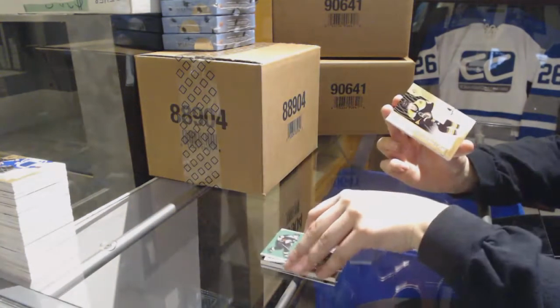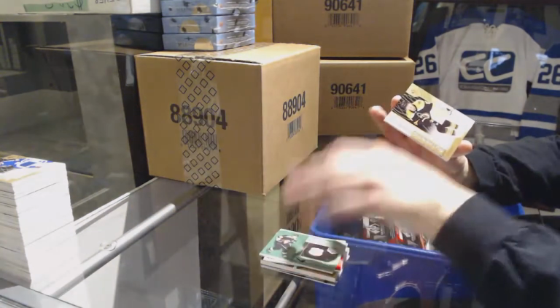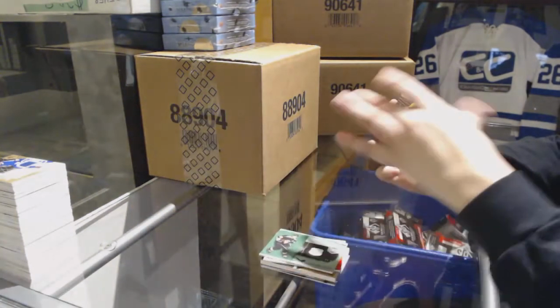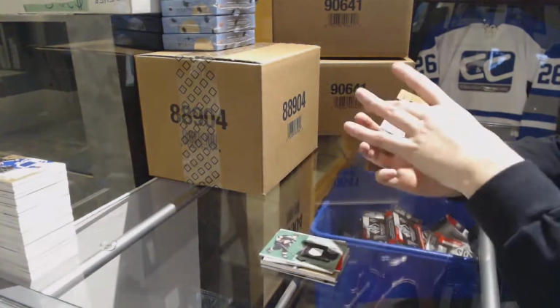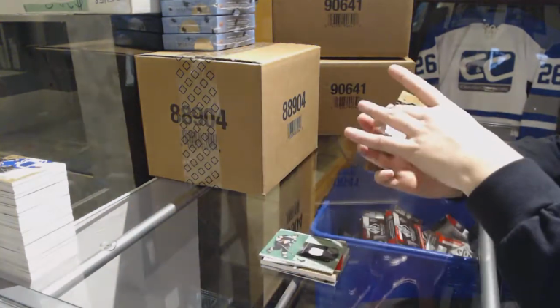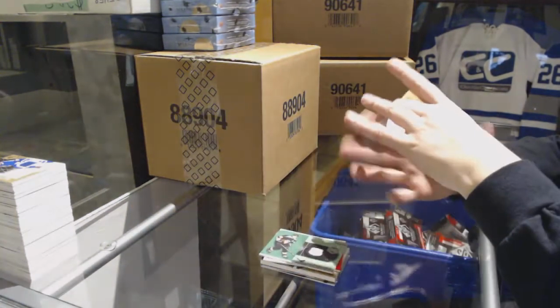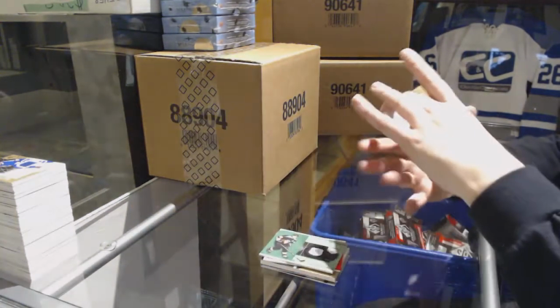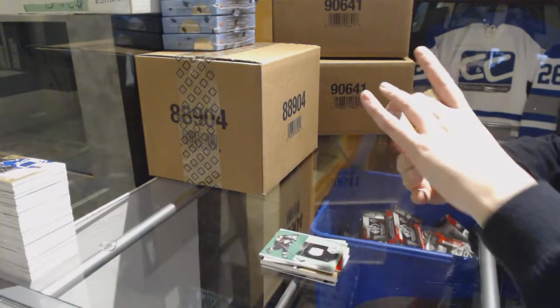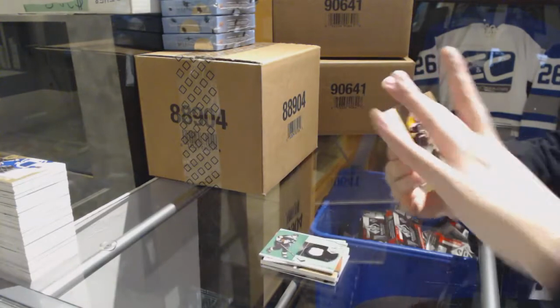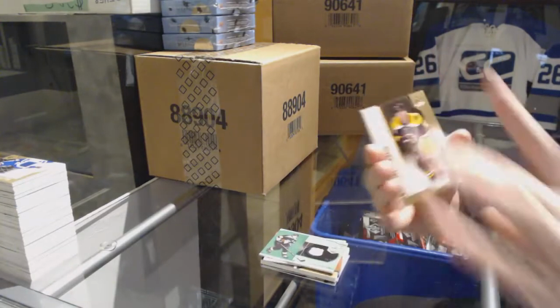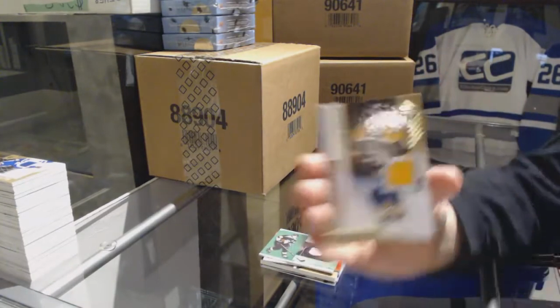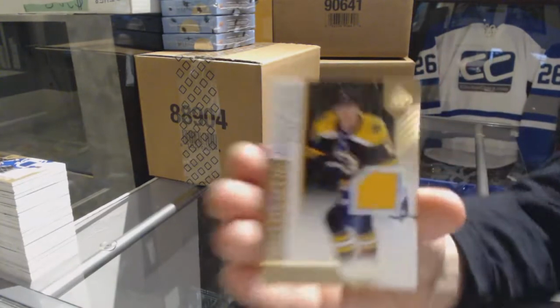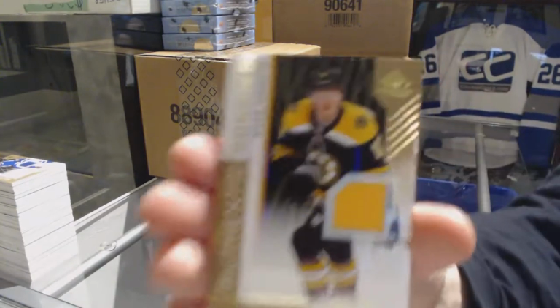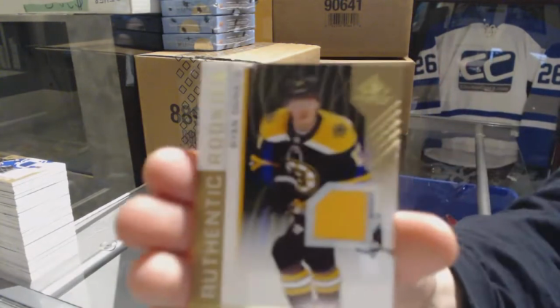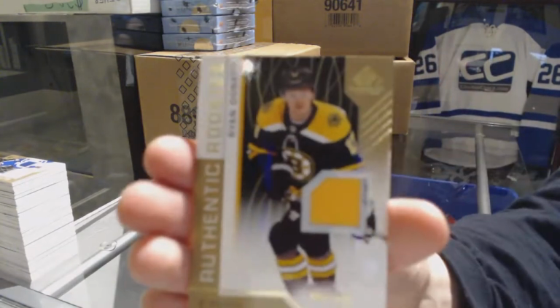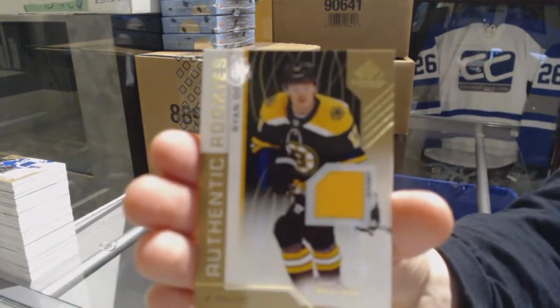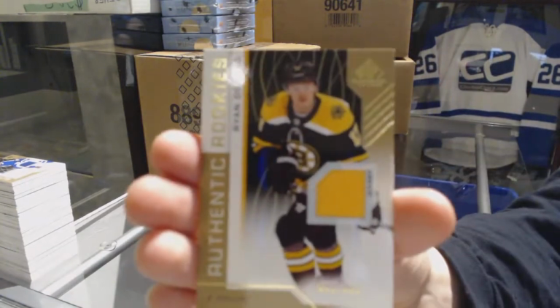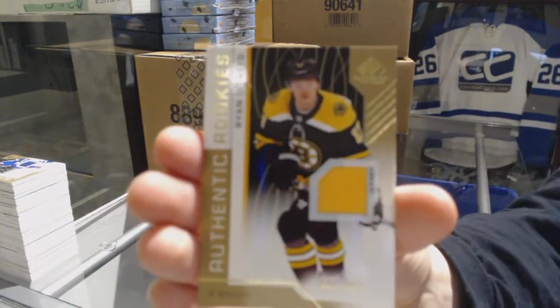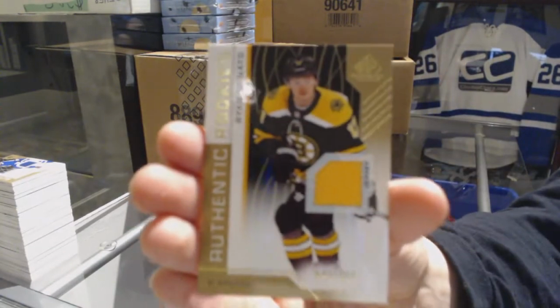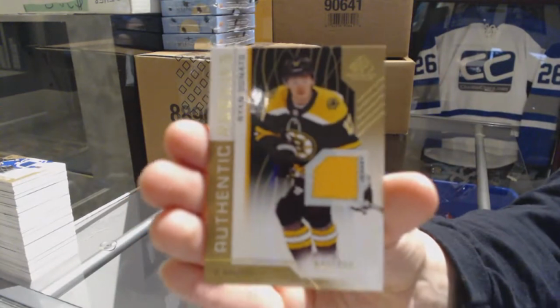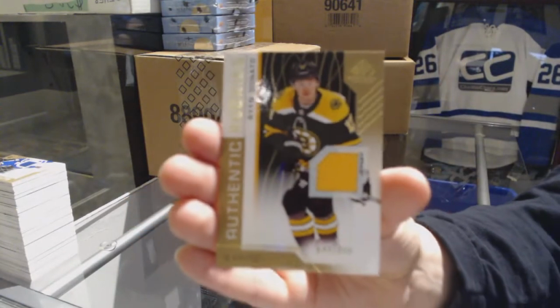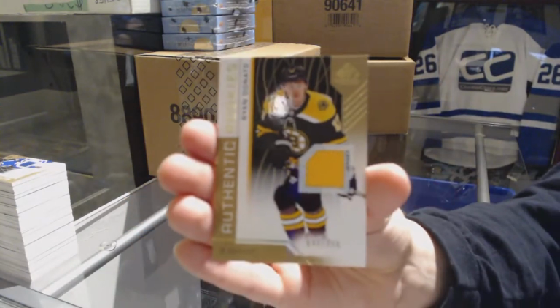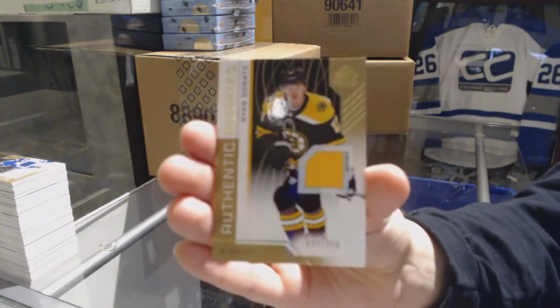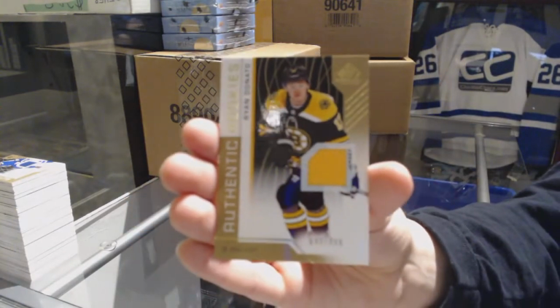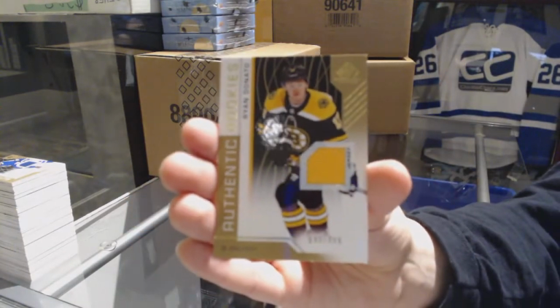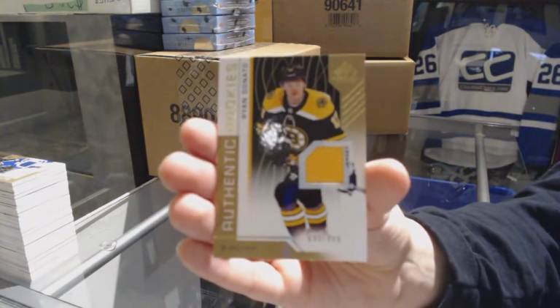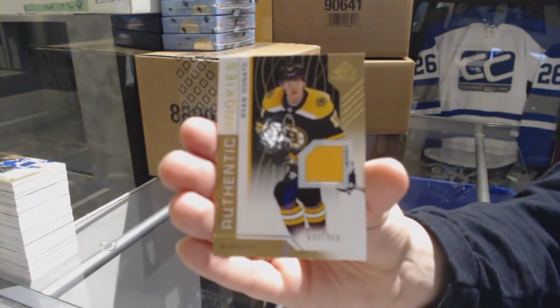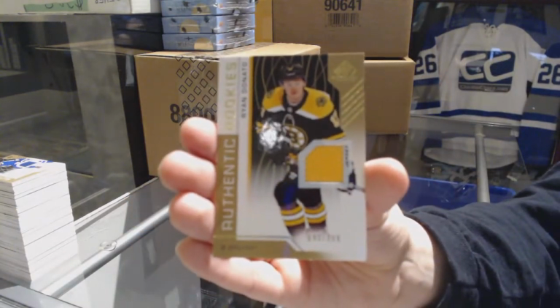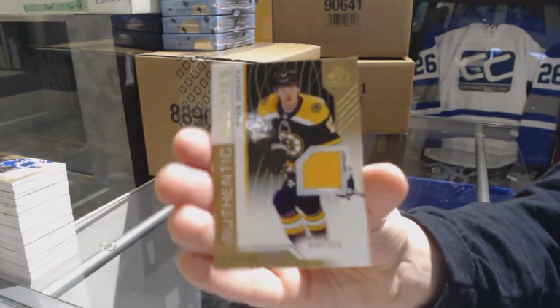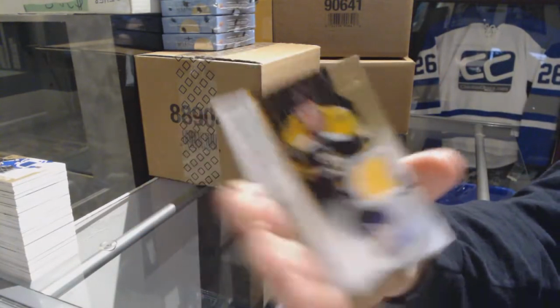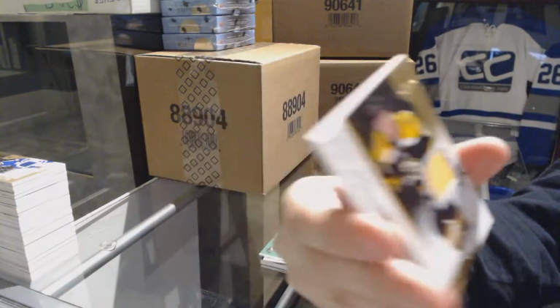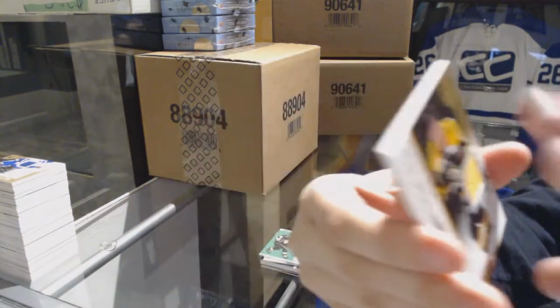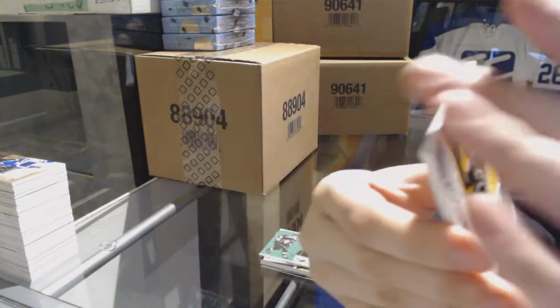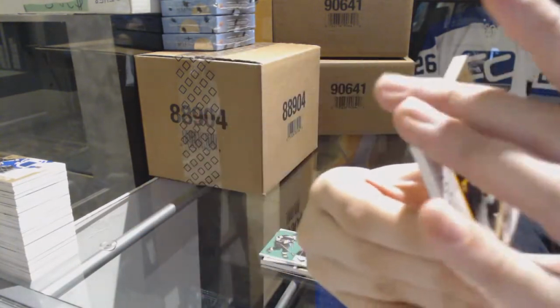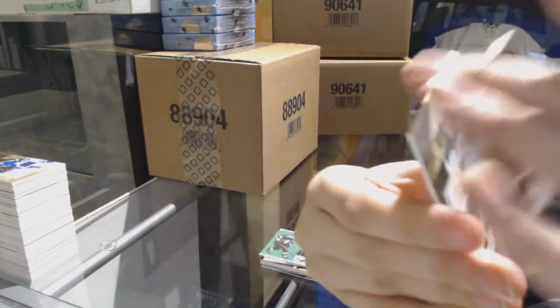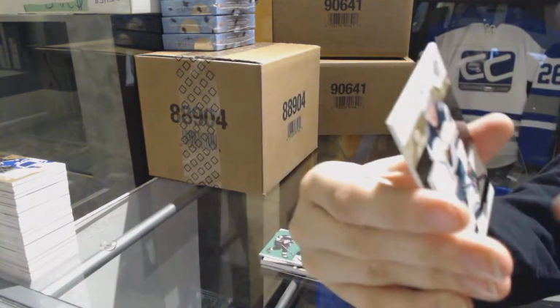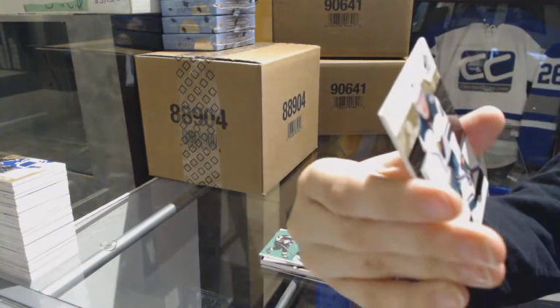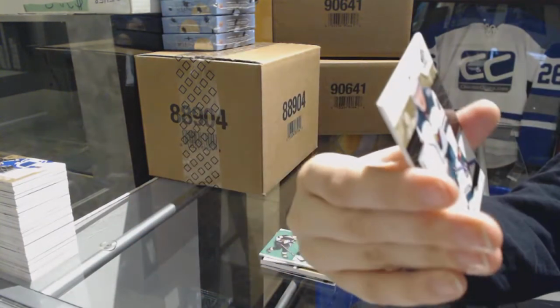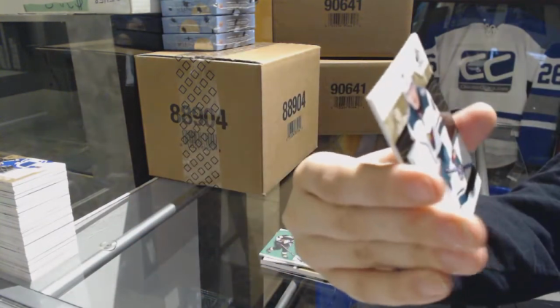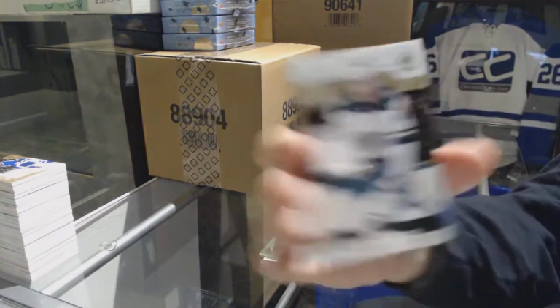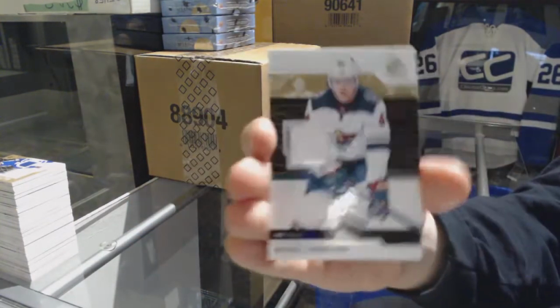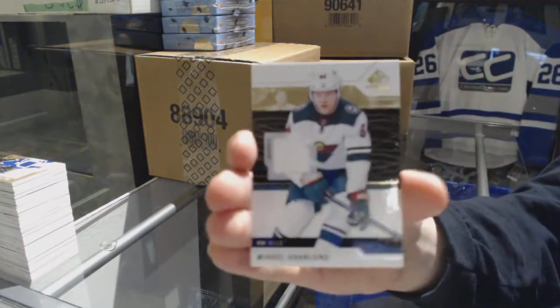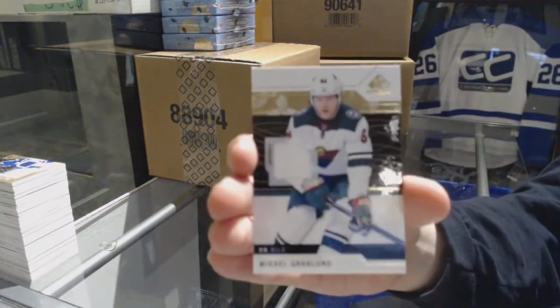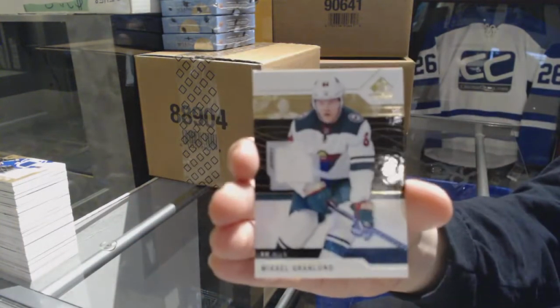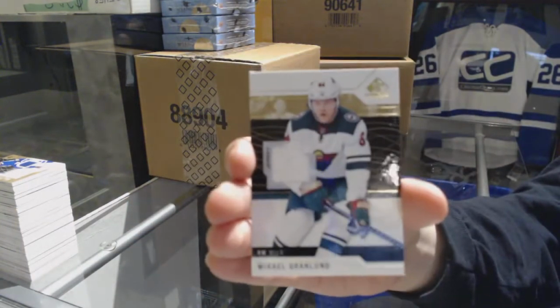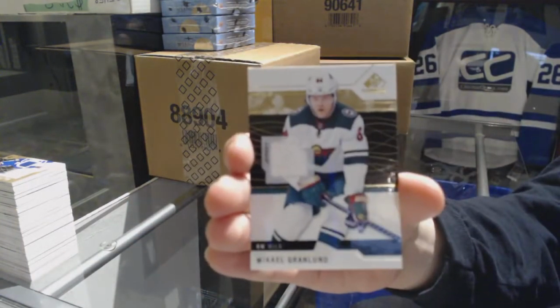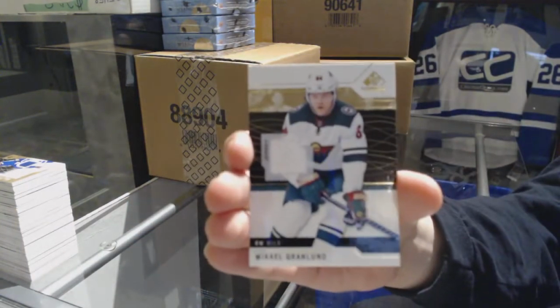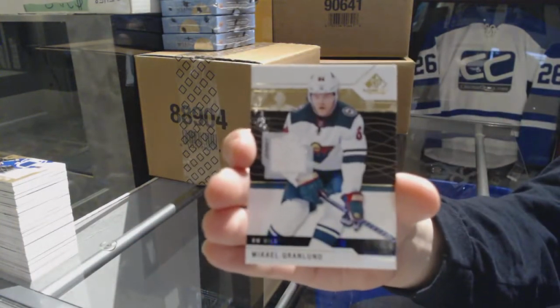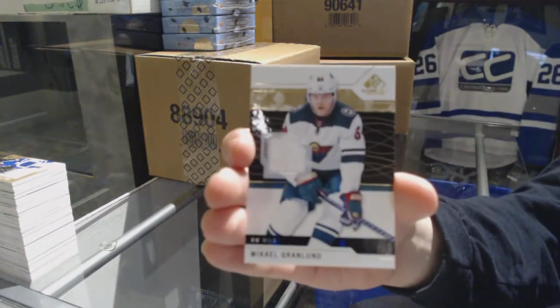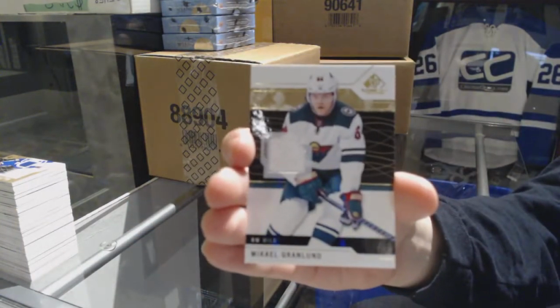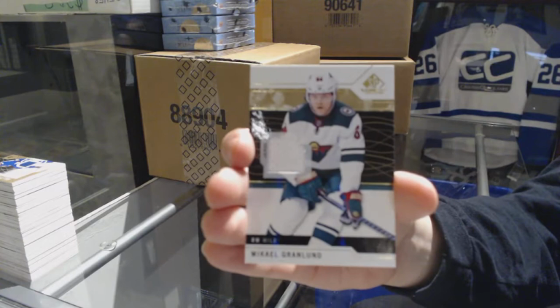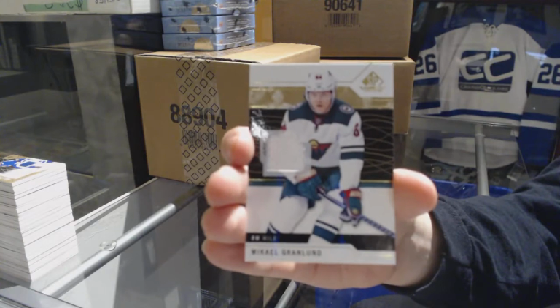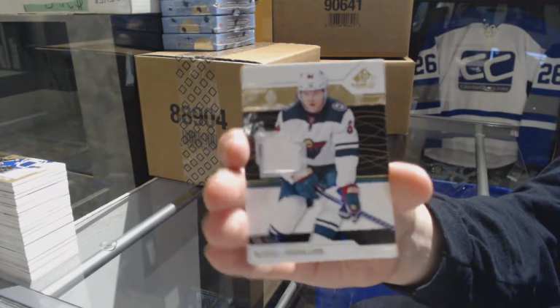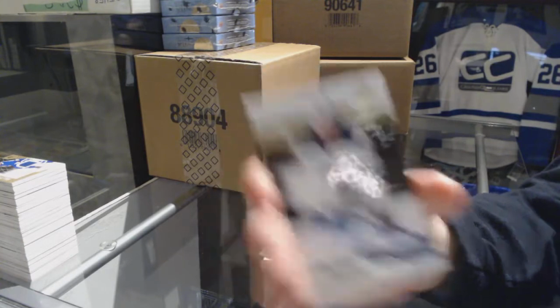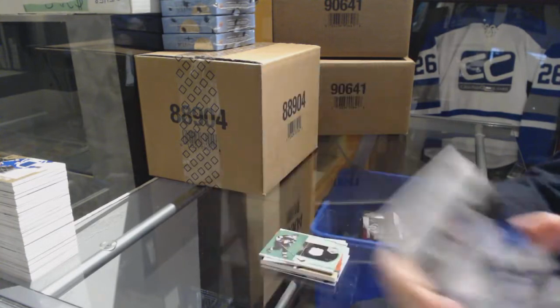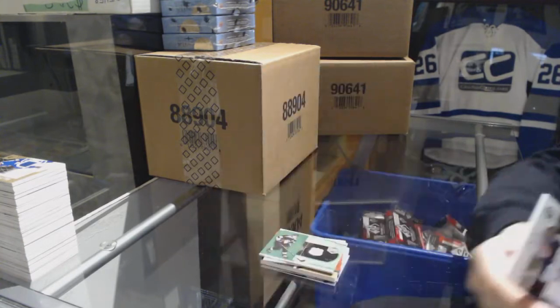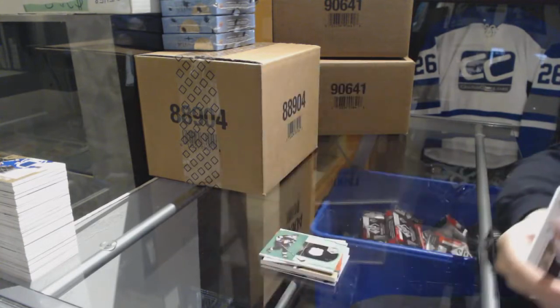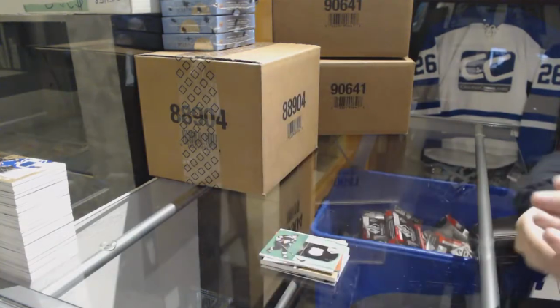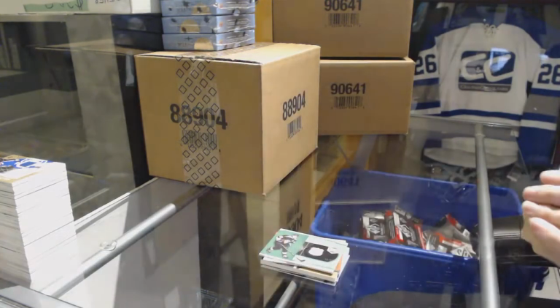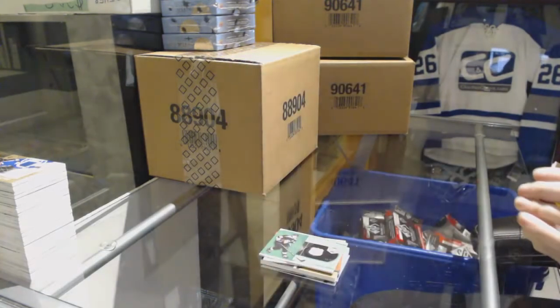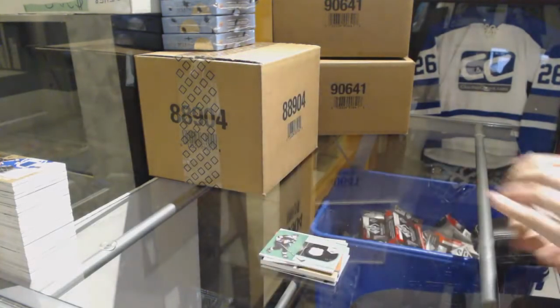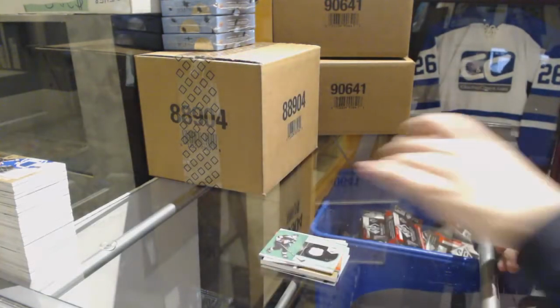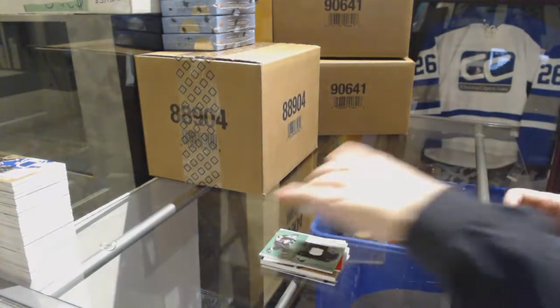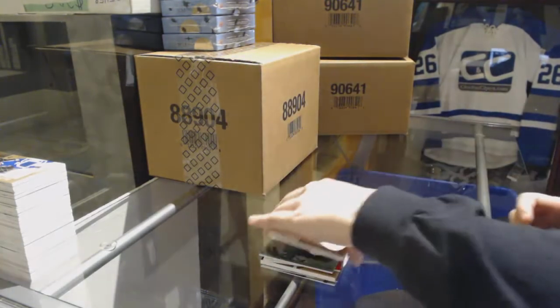Jersey numbered to 499 for the Bruins, Ryan Donato, and a jersey of Mikael Granlund for the Minnesota Wild. There we go, folks.